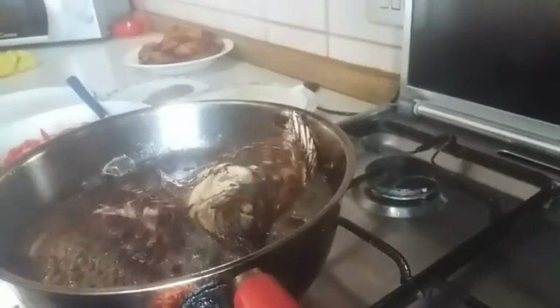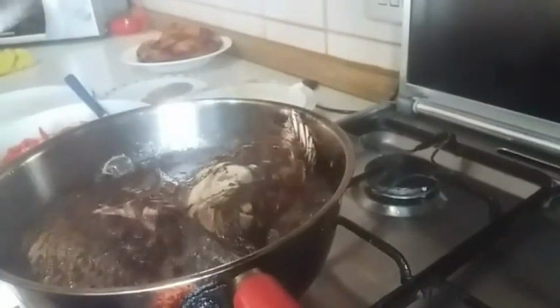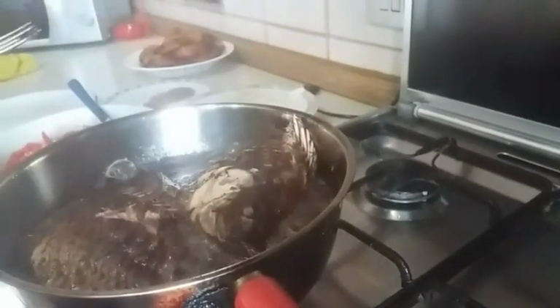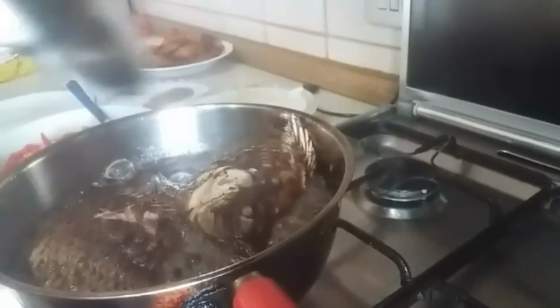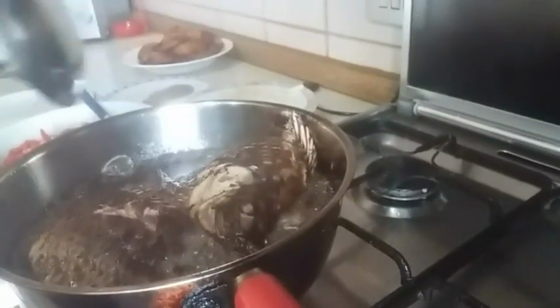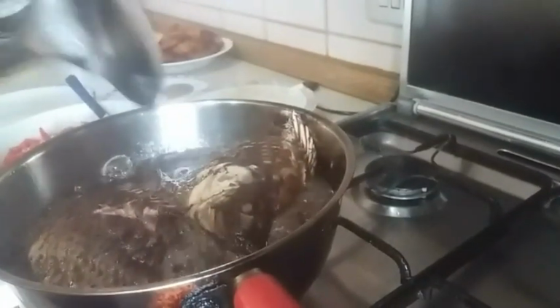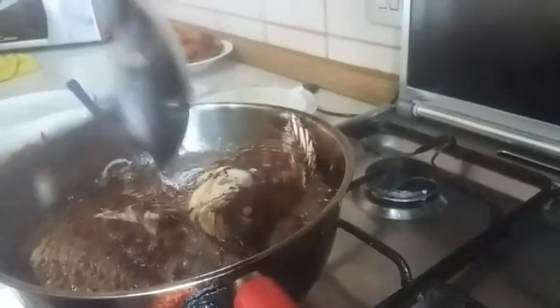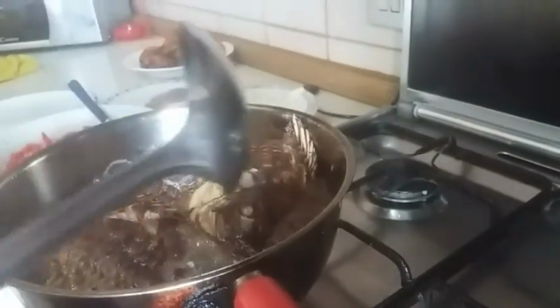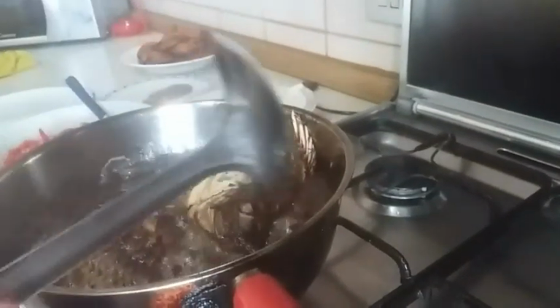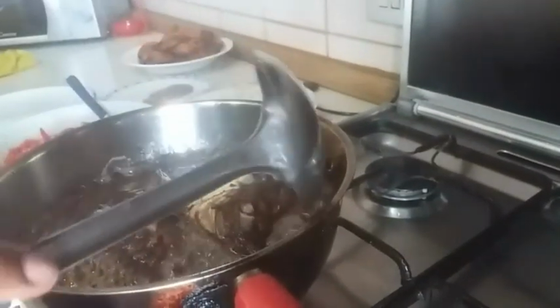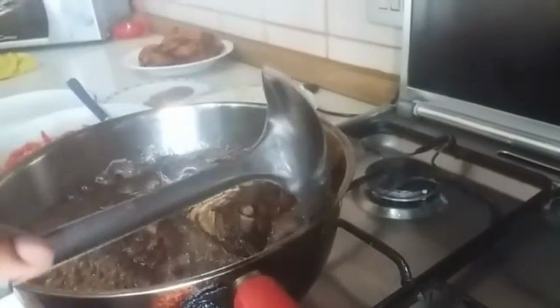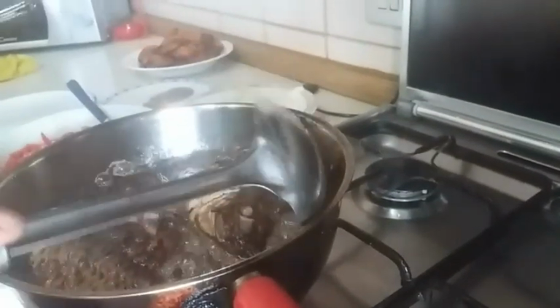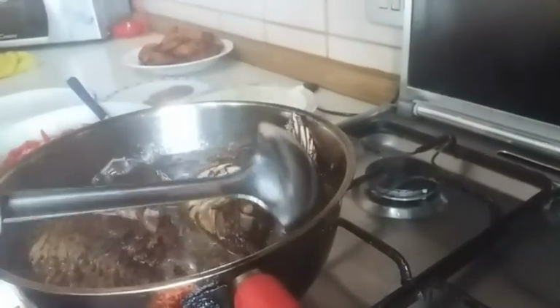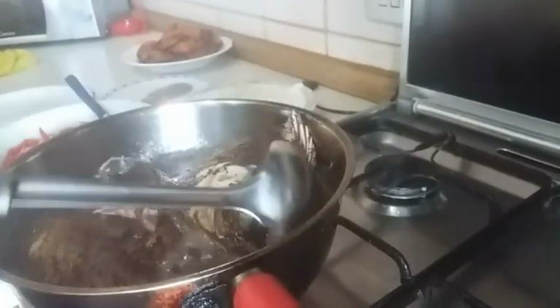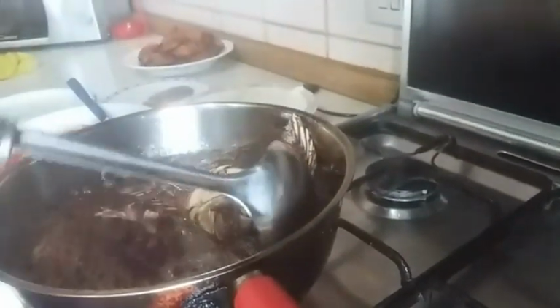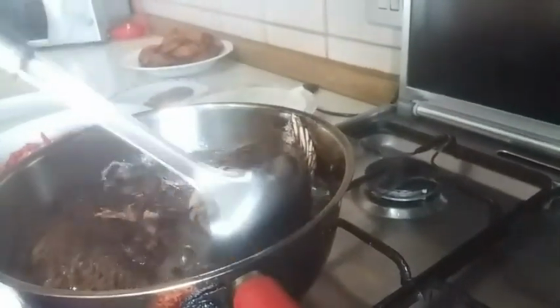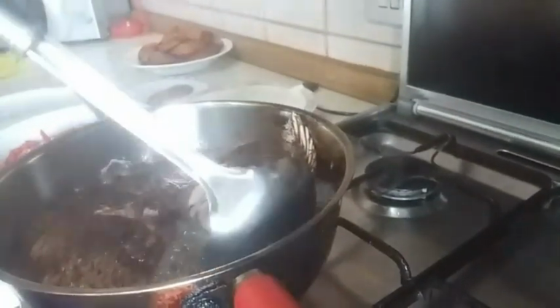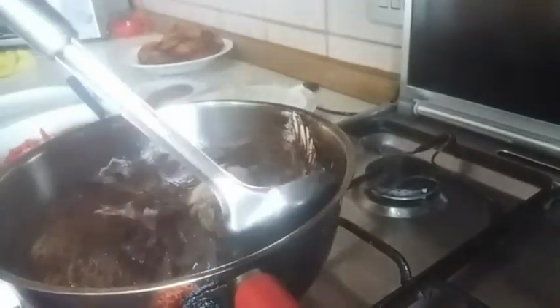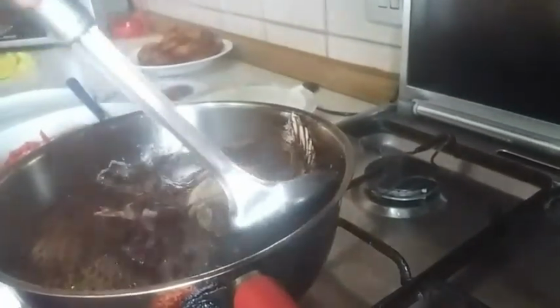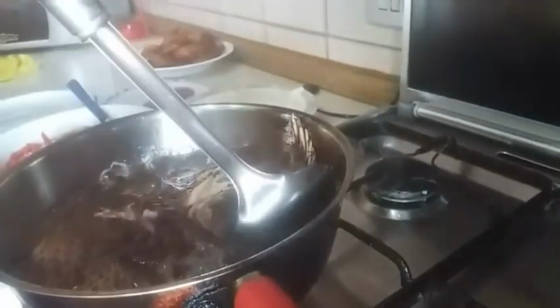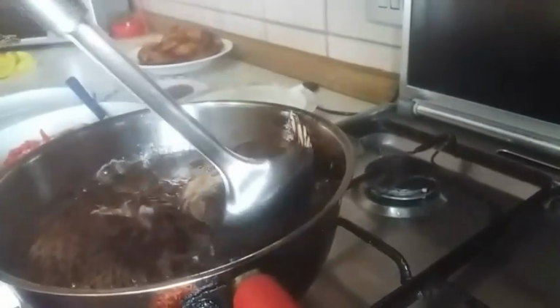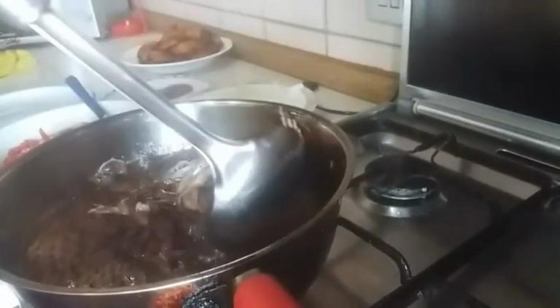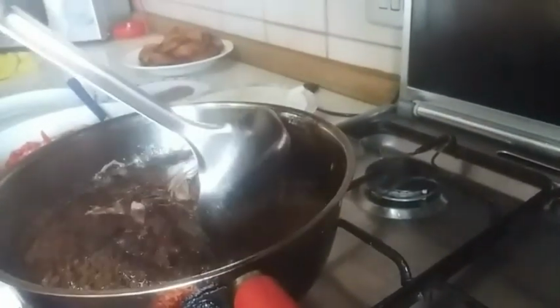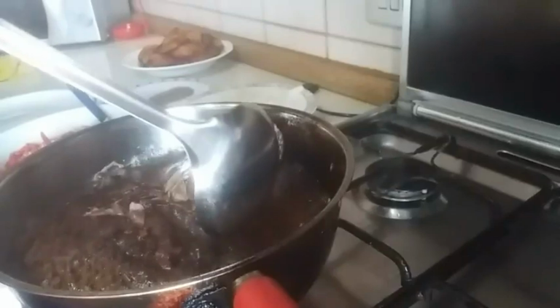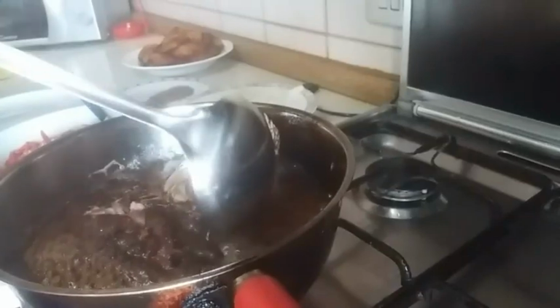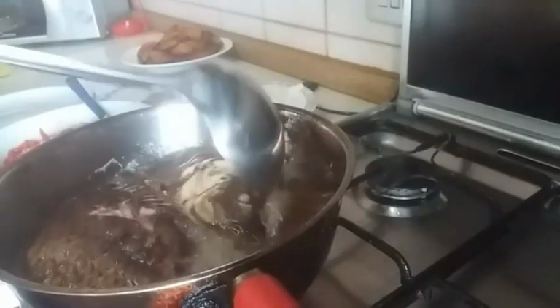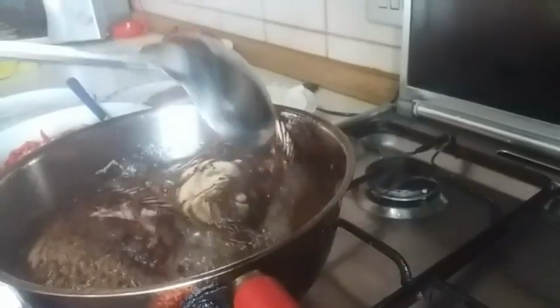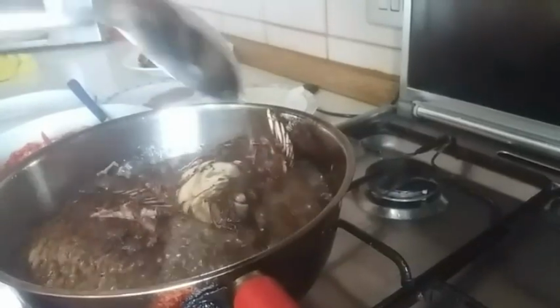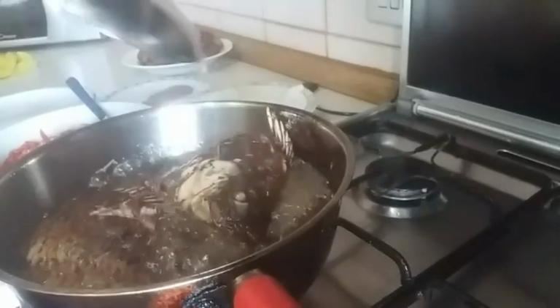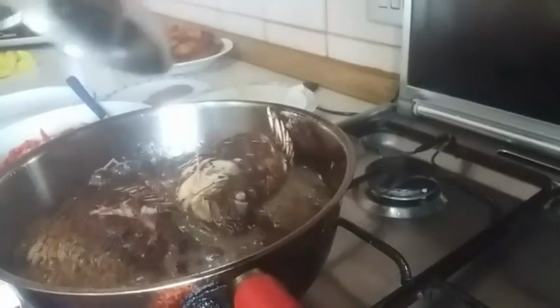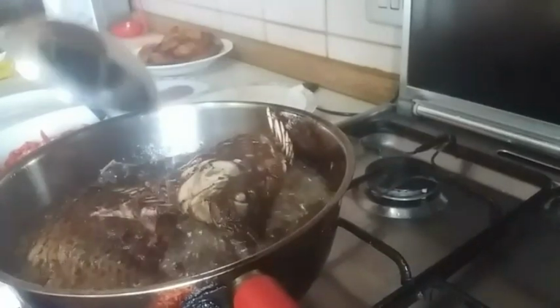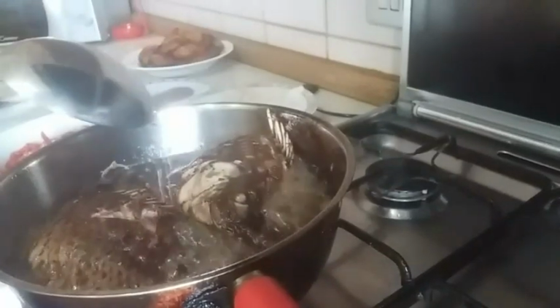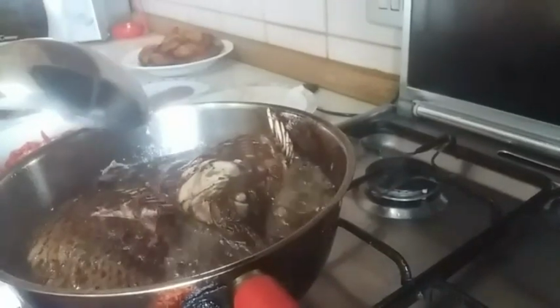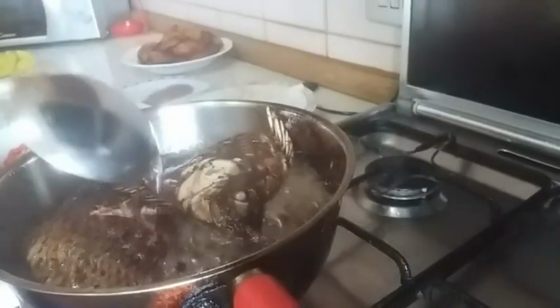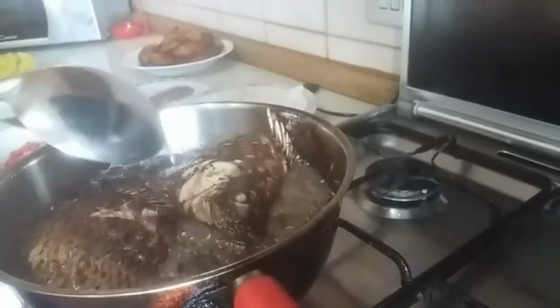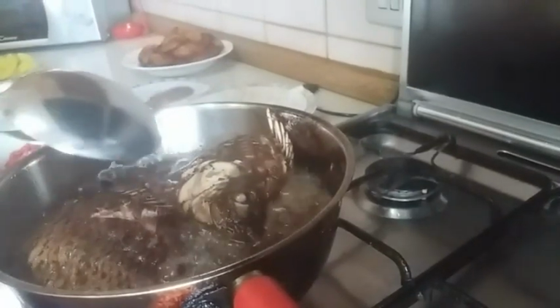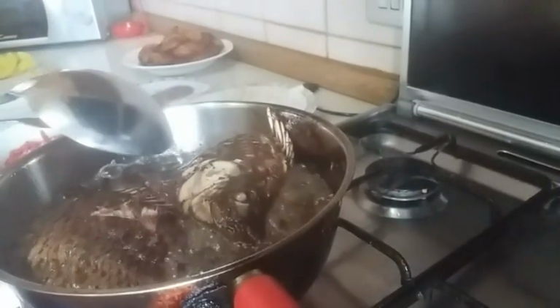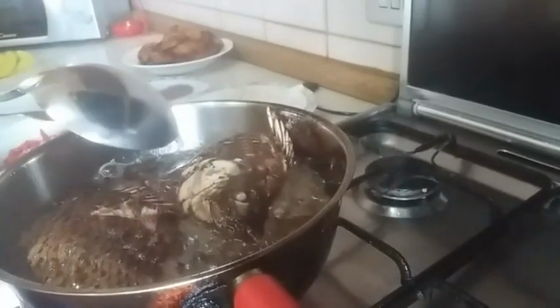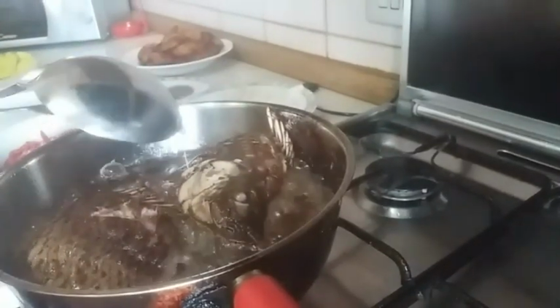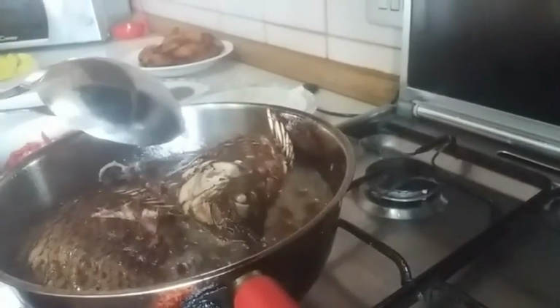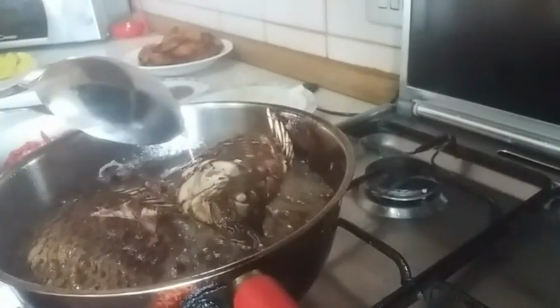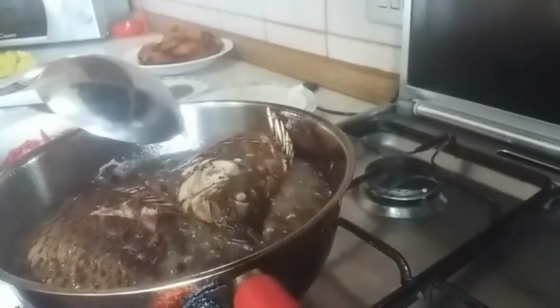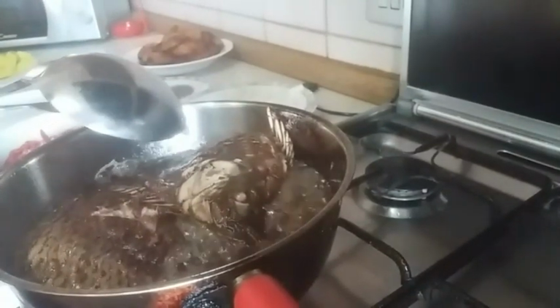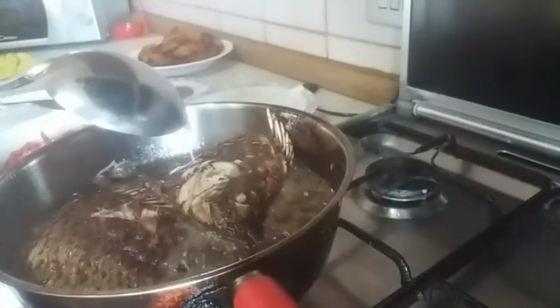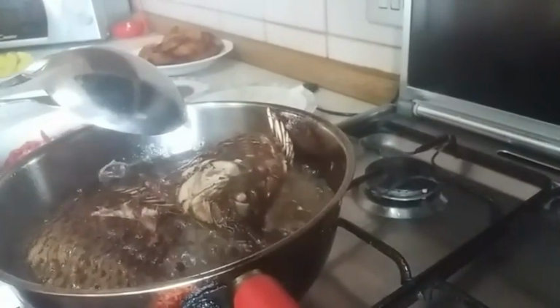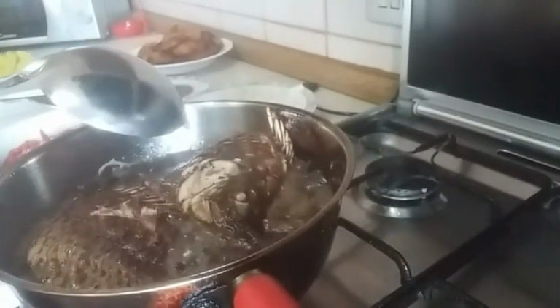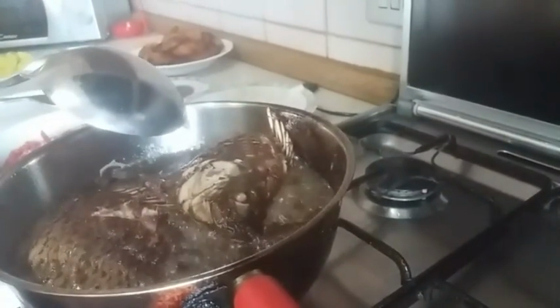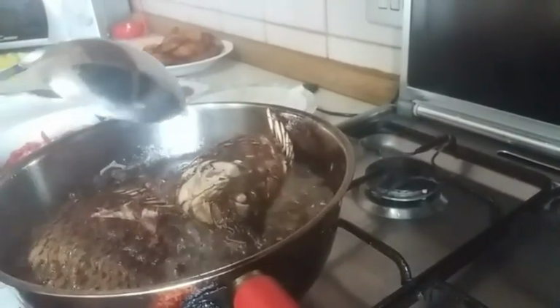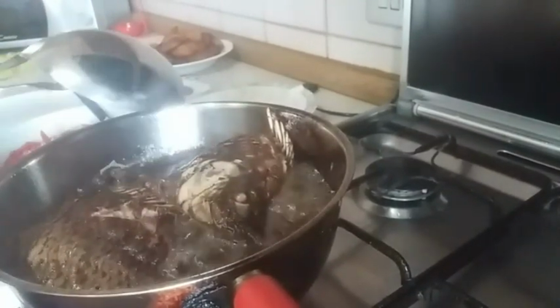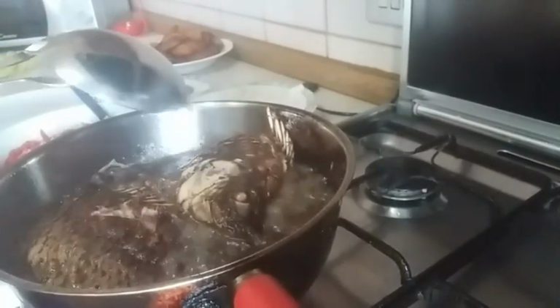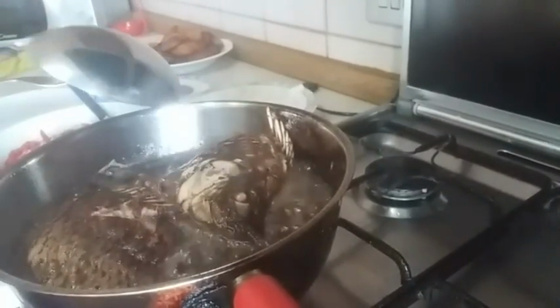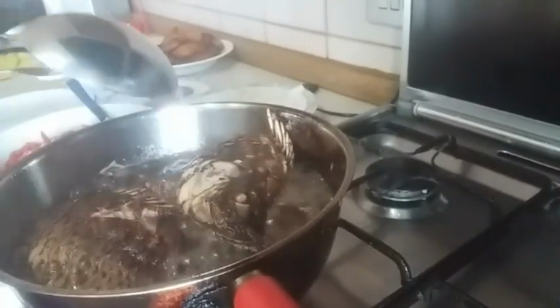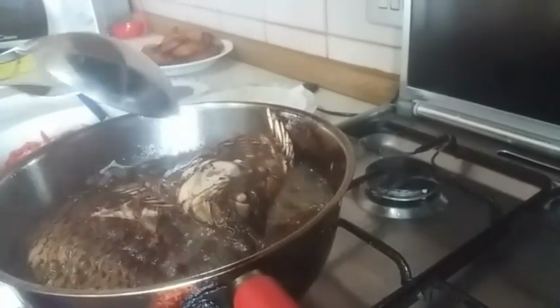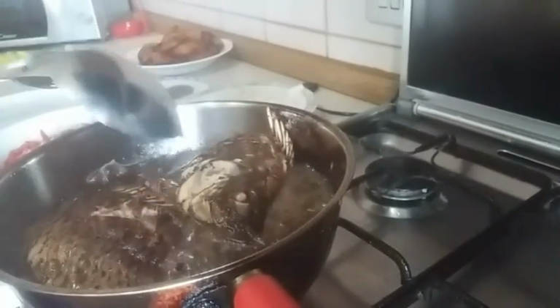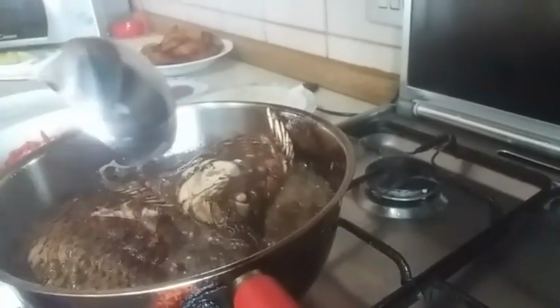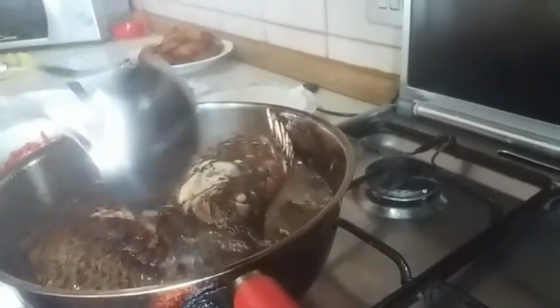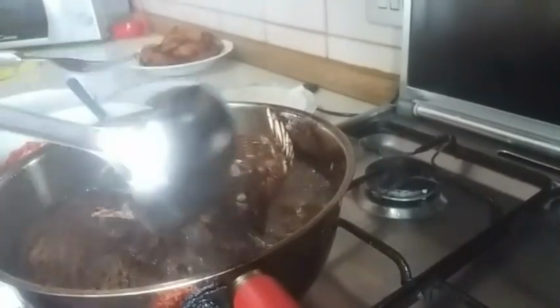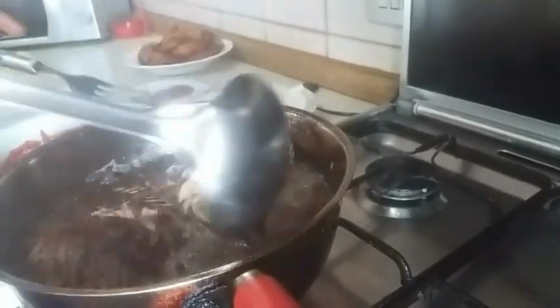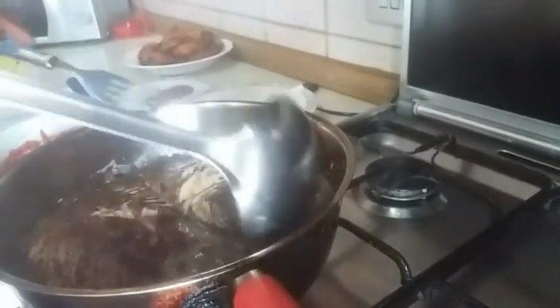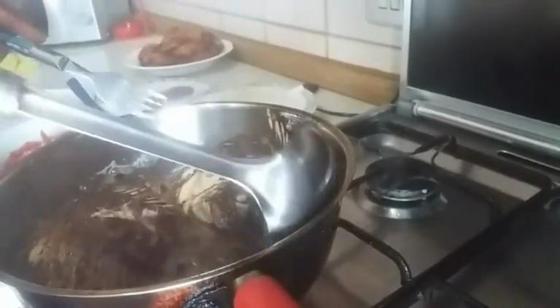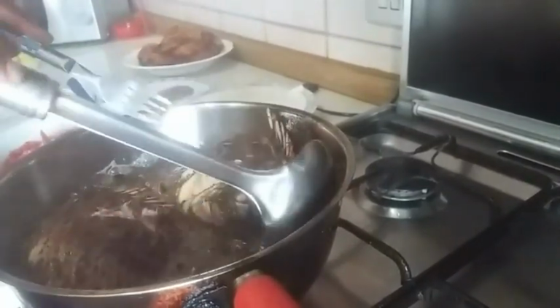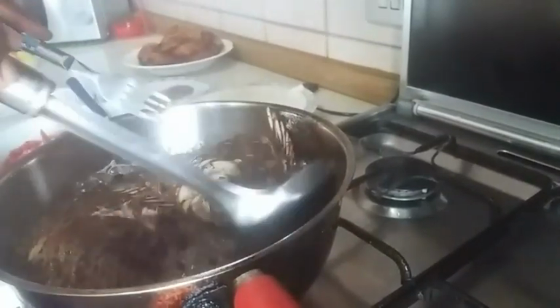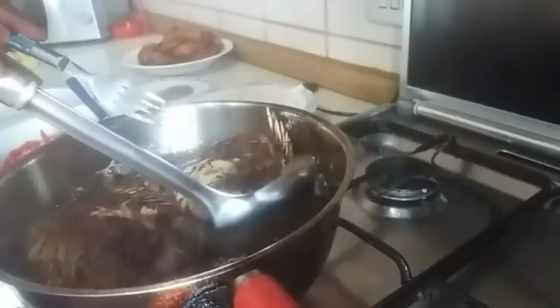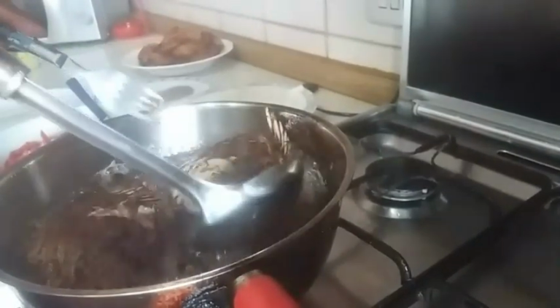Our fish is golden brown now. I'm going to pack it out. Look at the beauty of it — and take it out.